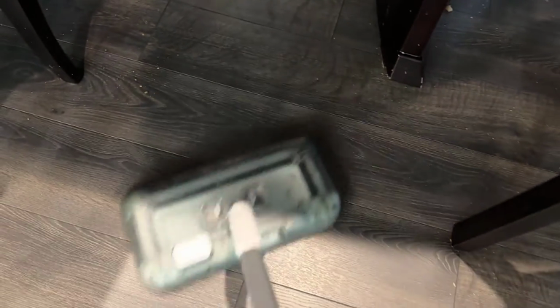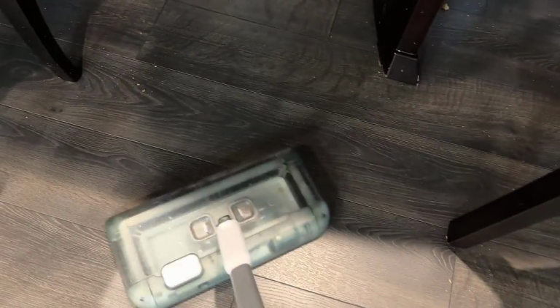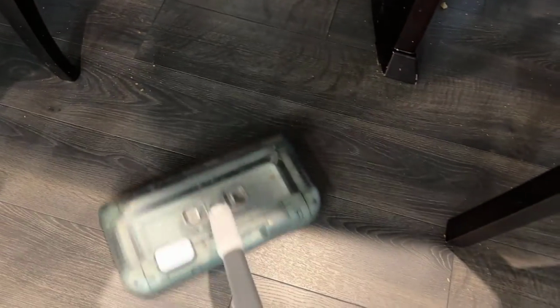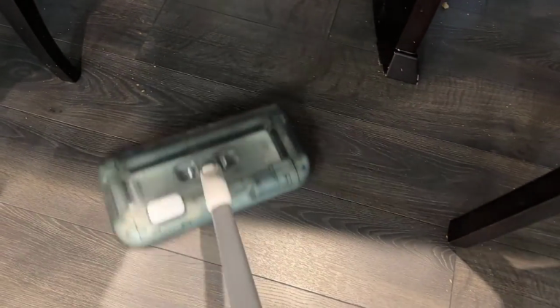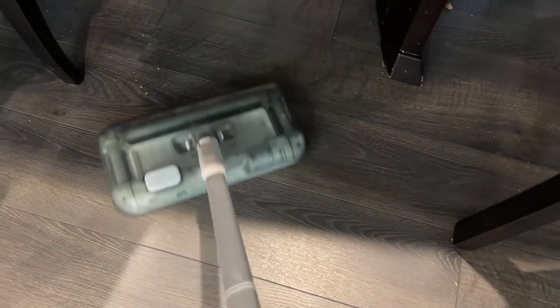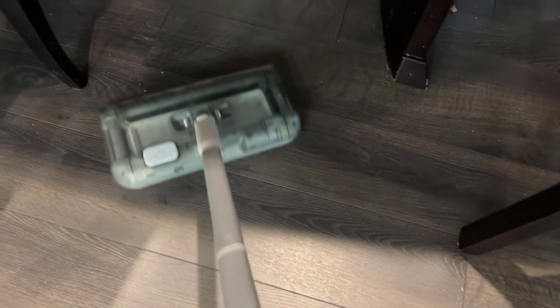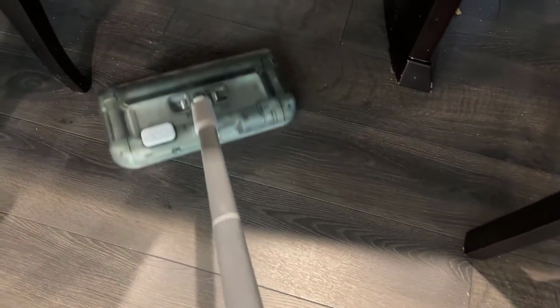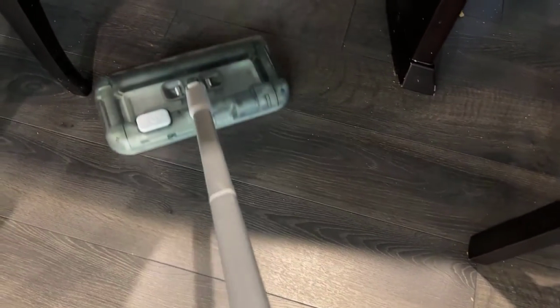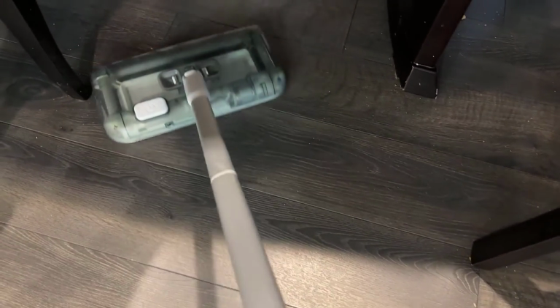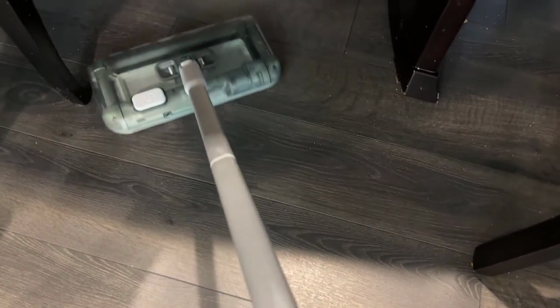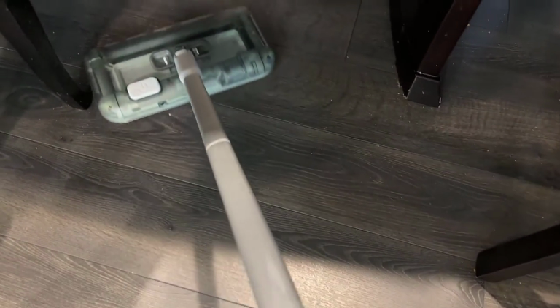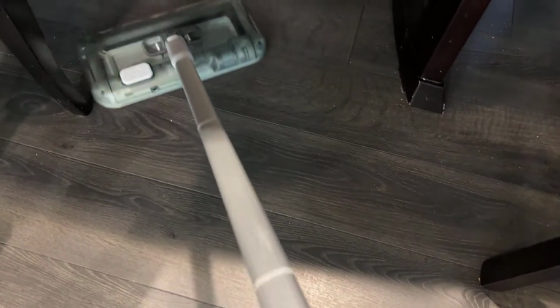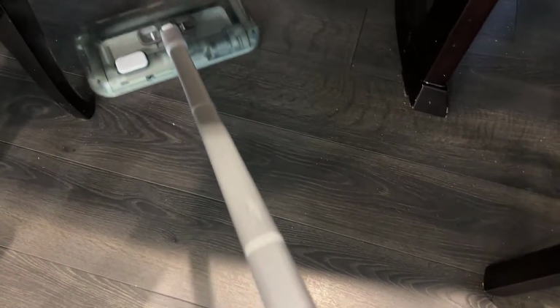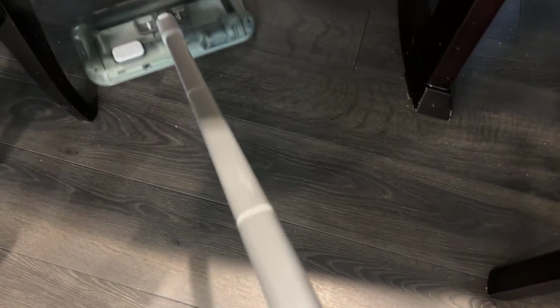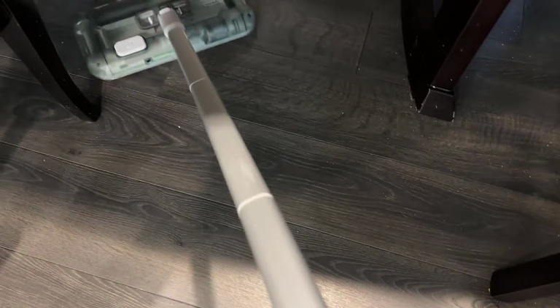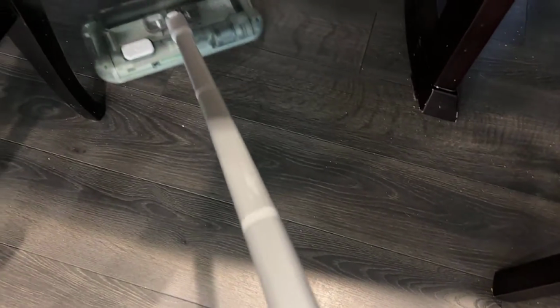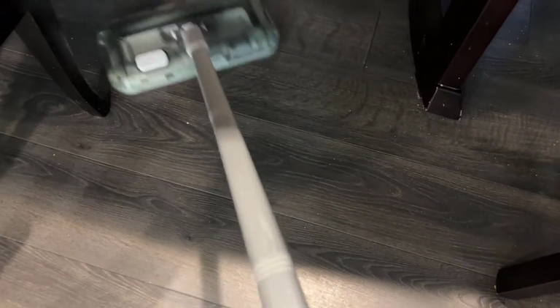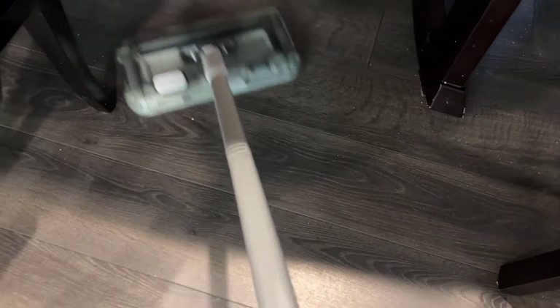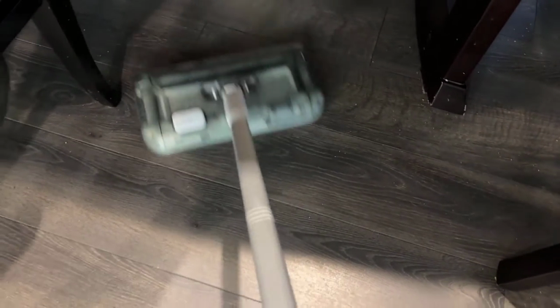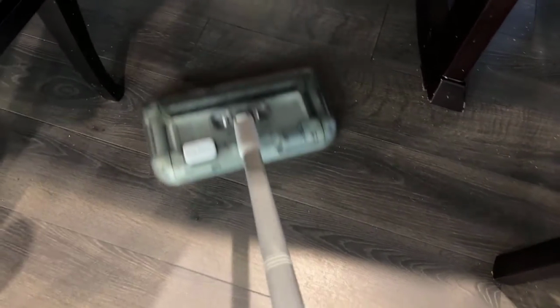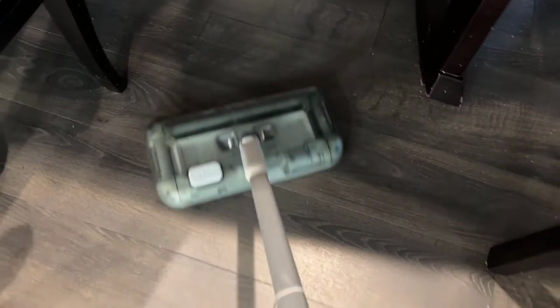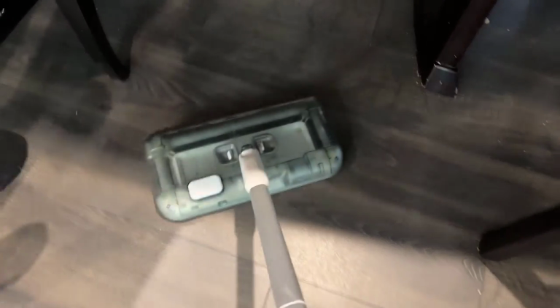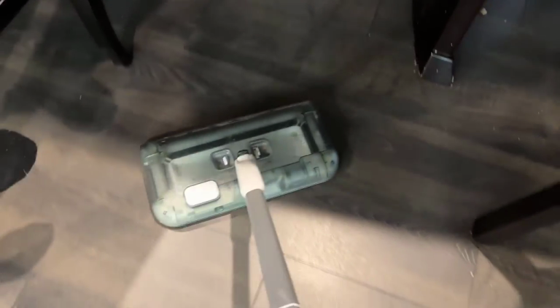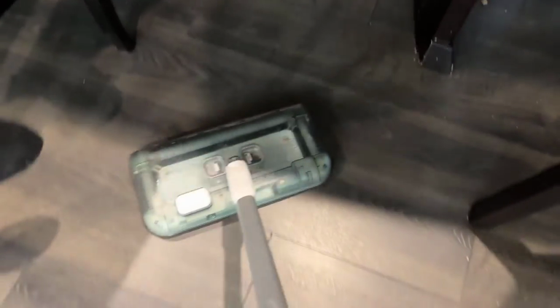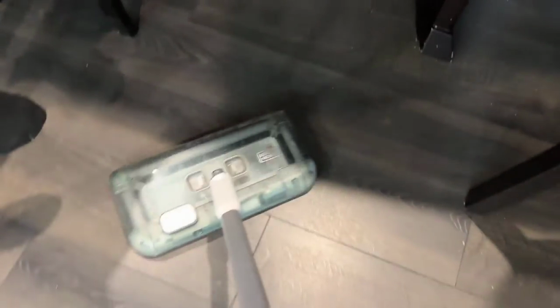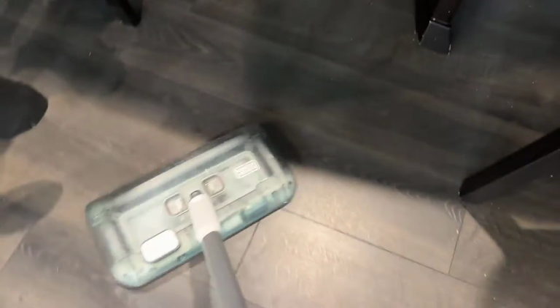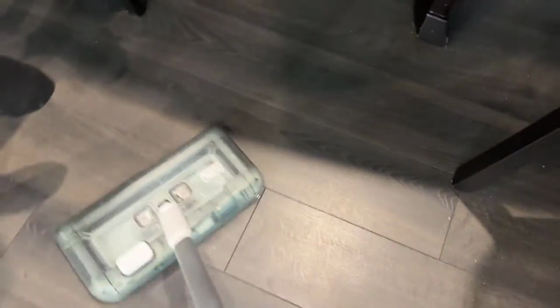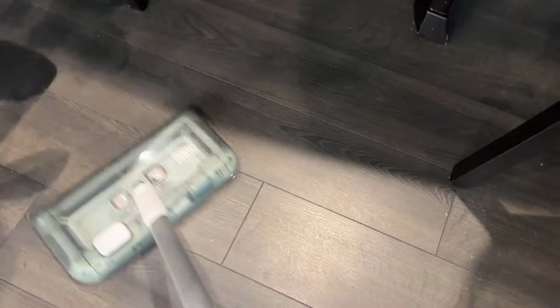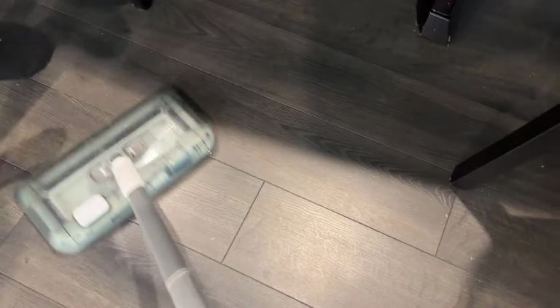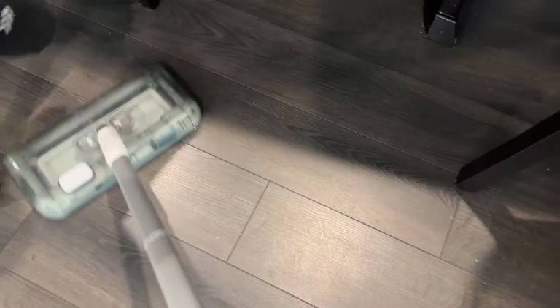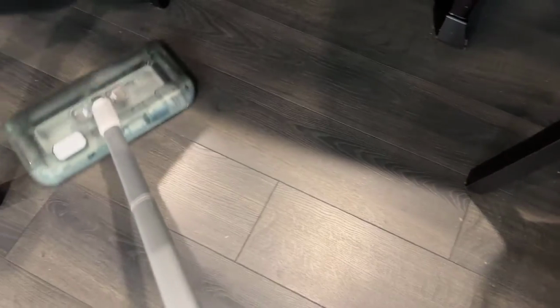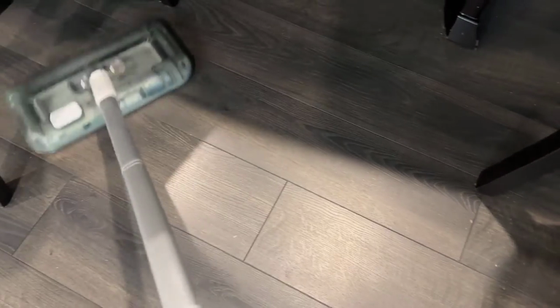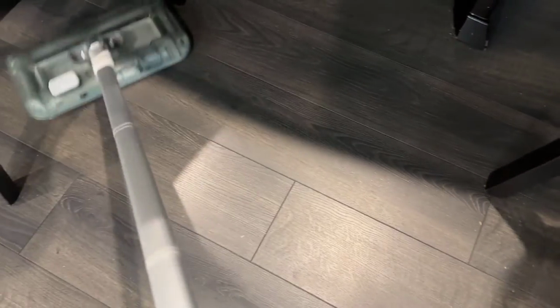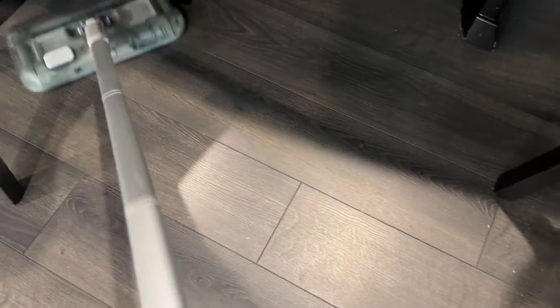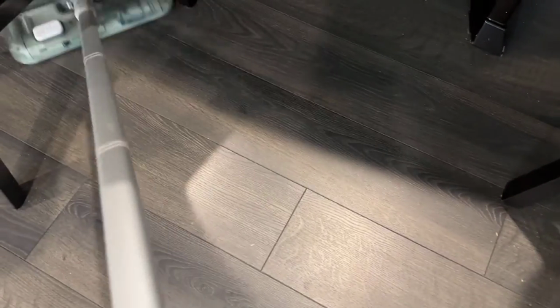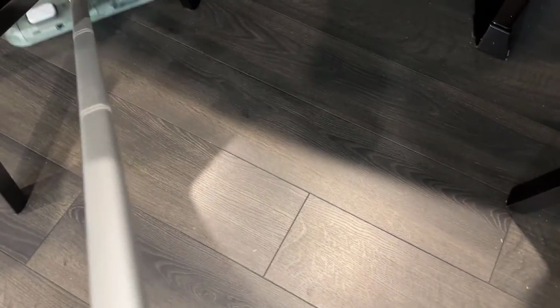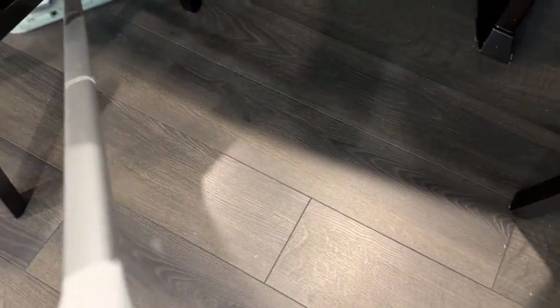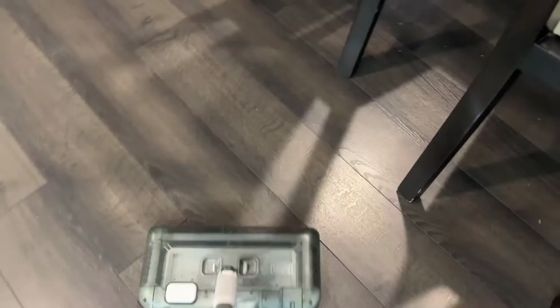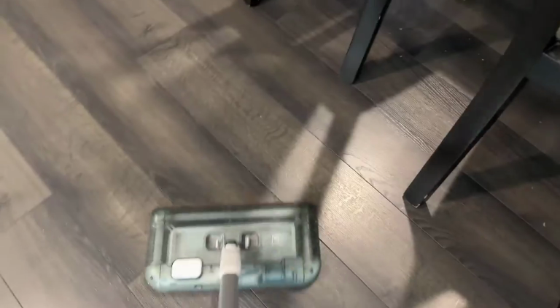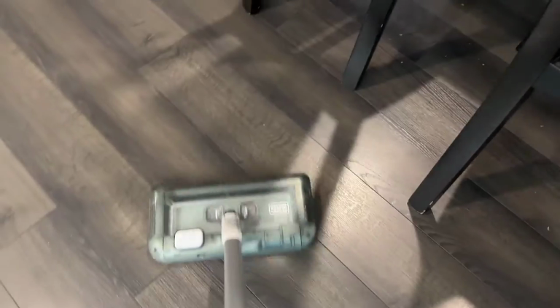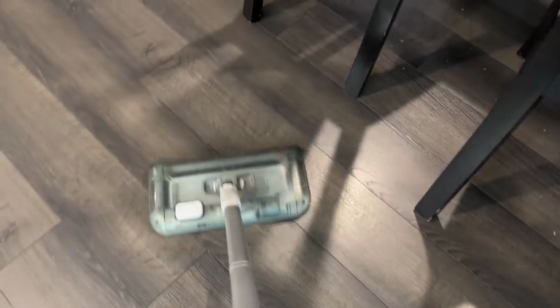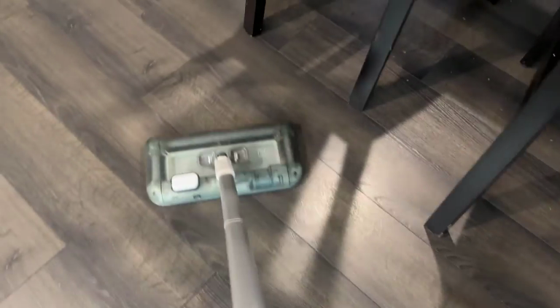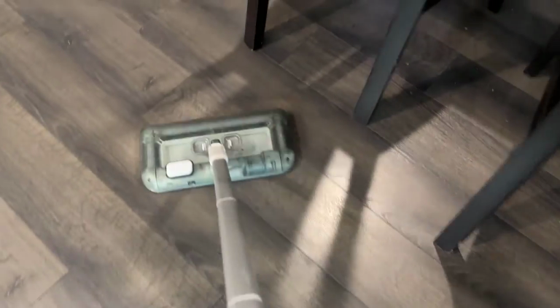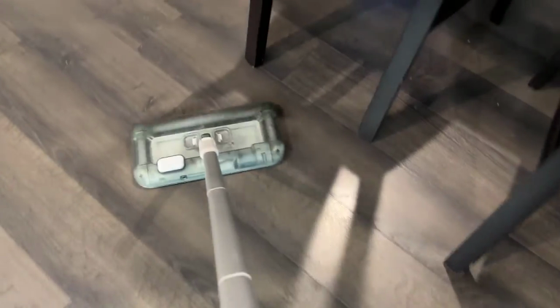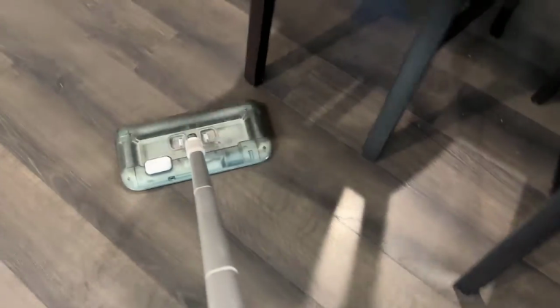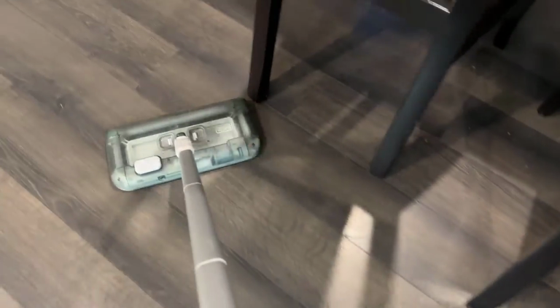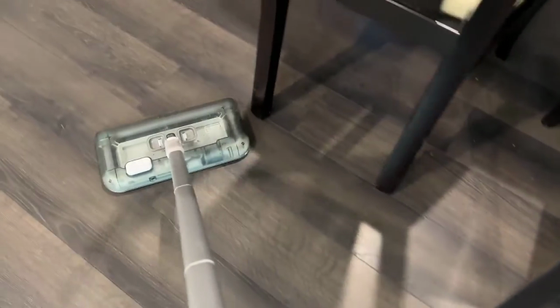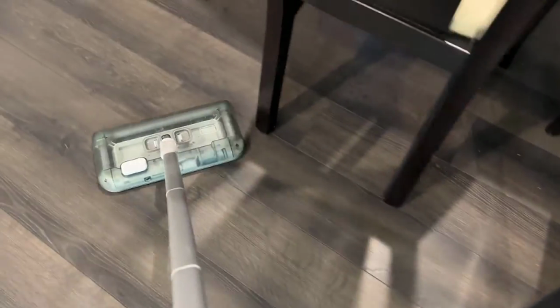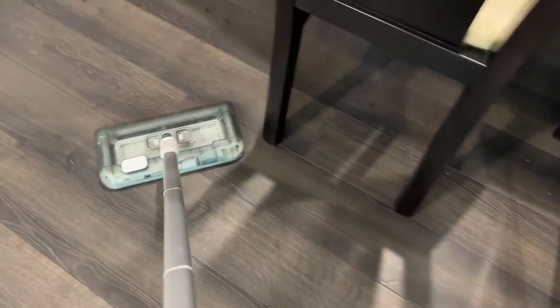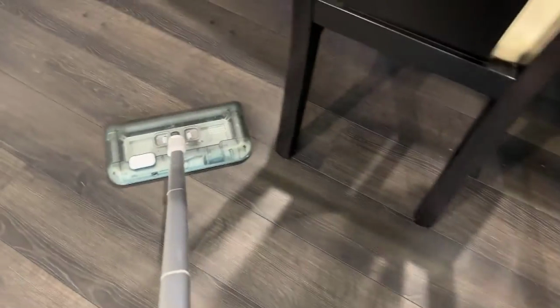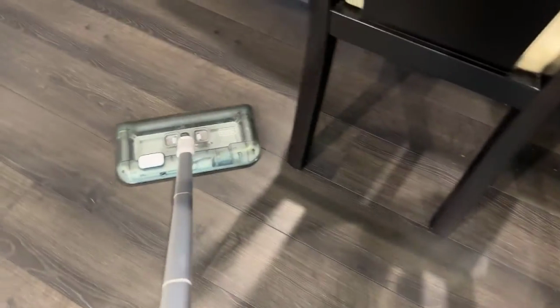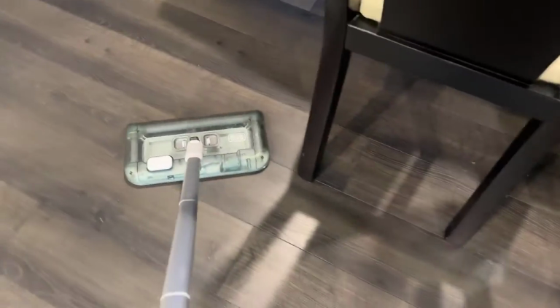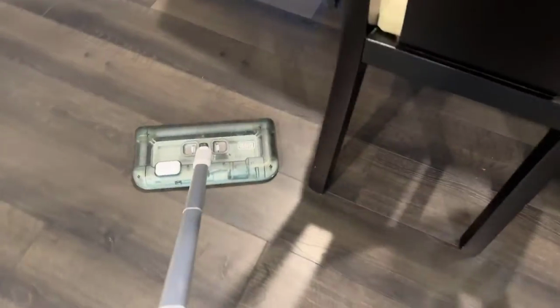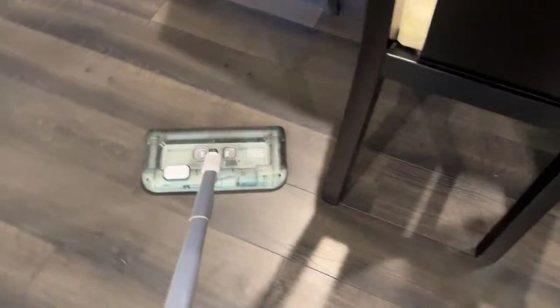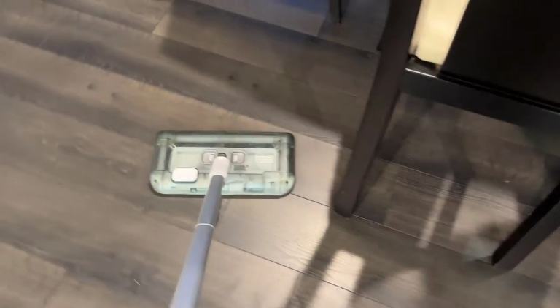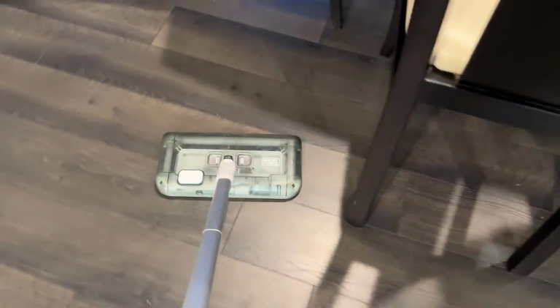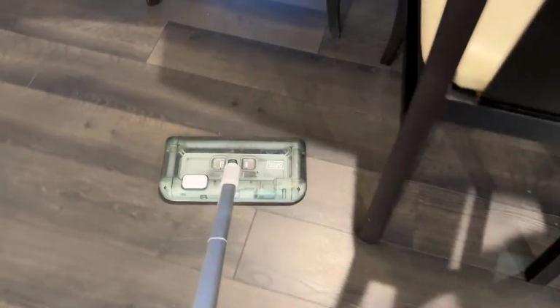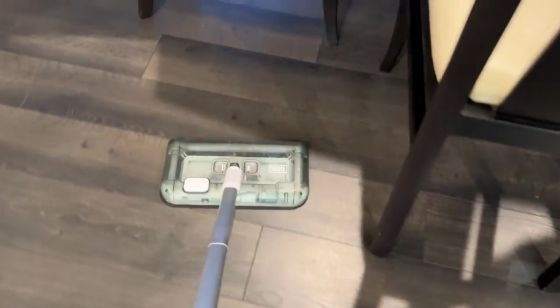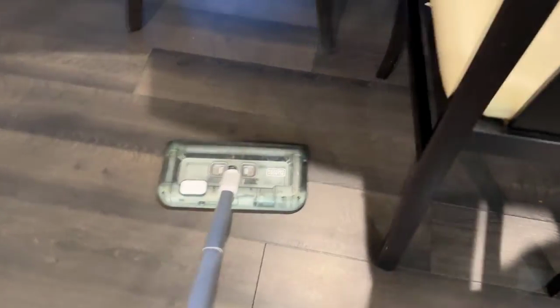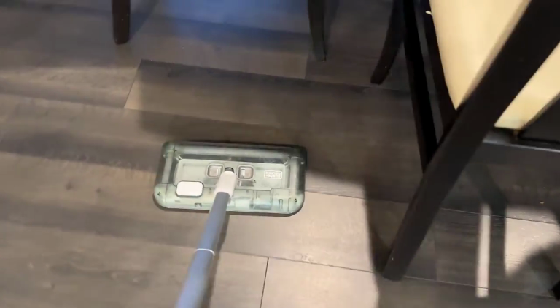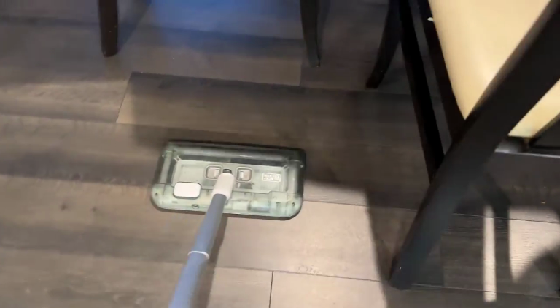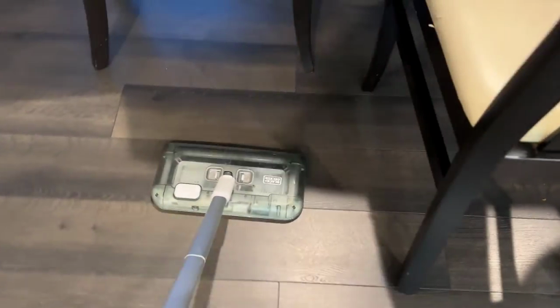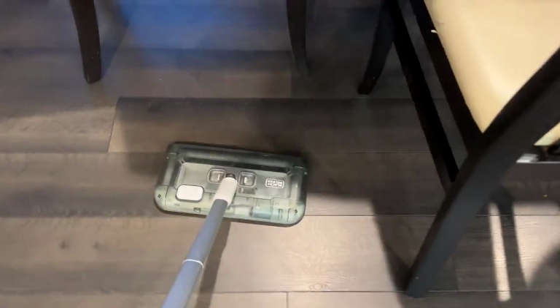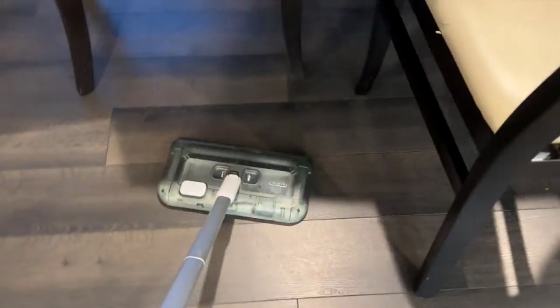It's also not especially loud, so I do like that. You get into tight spaces, which is really nice.